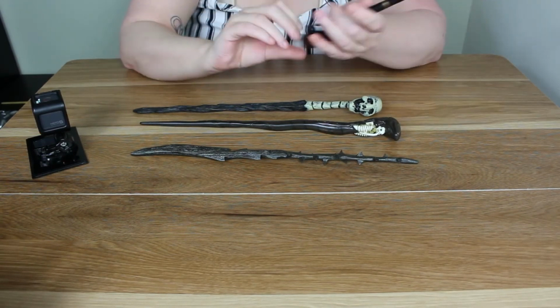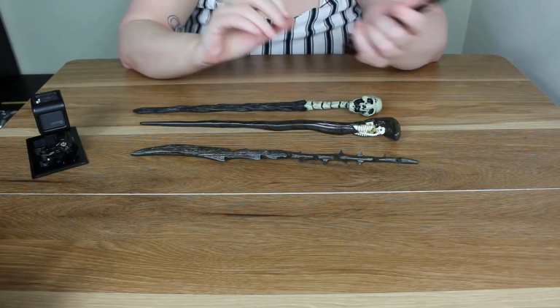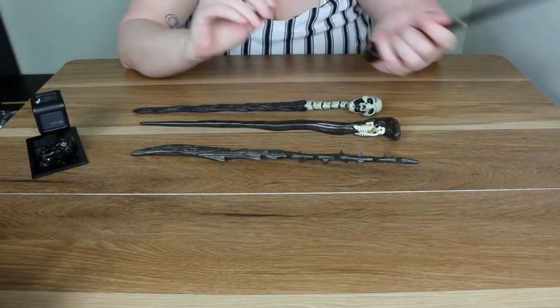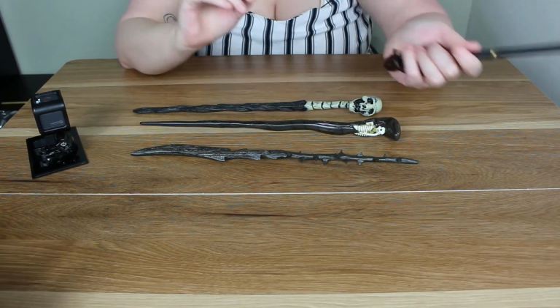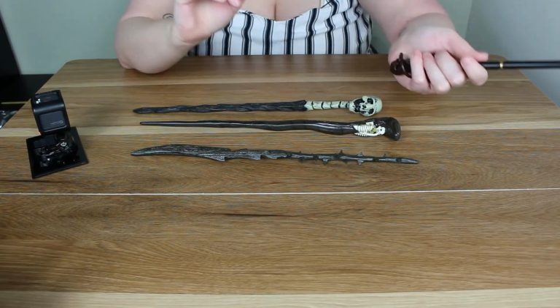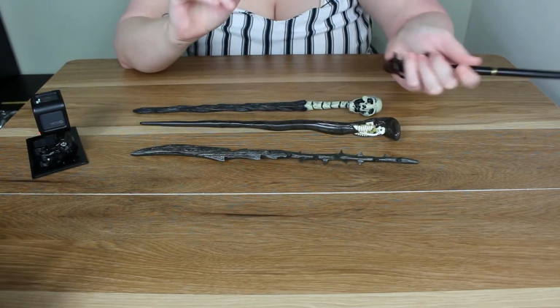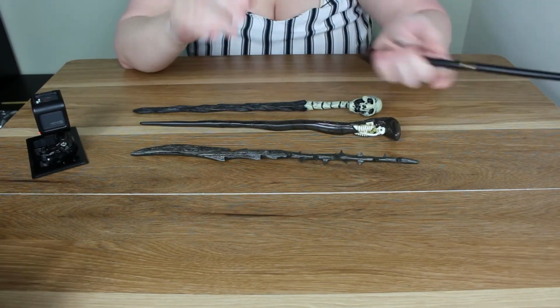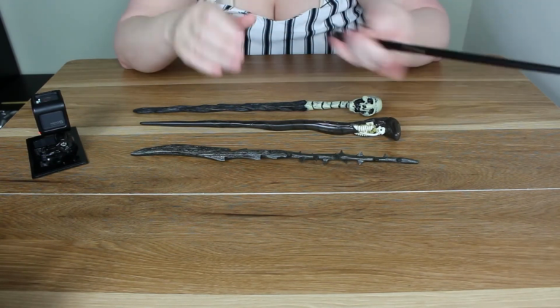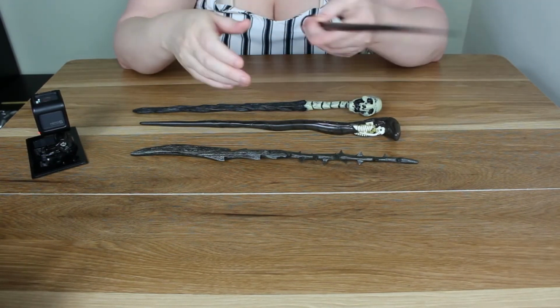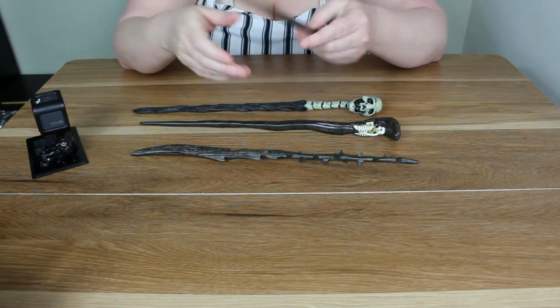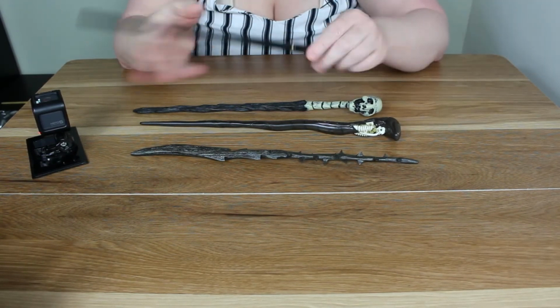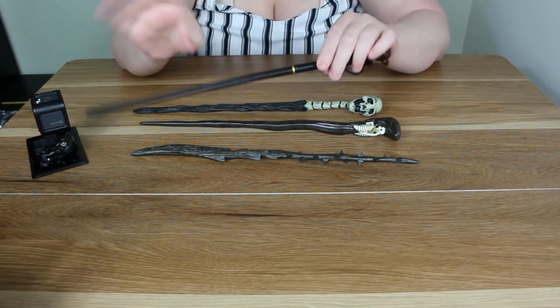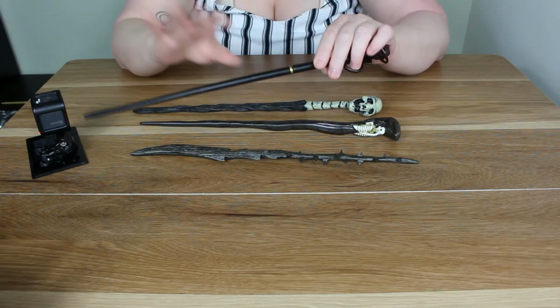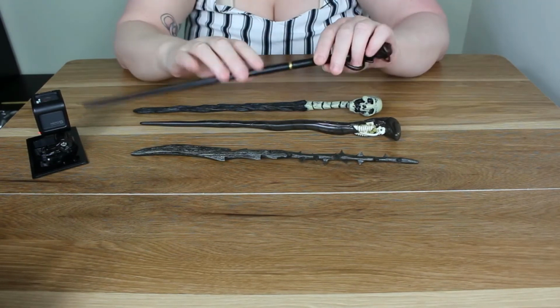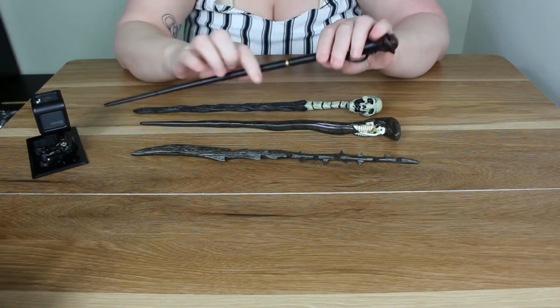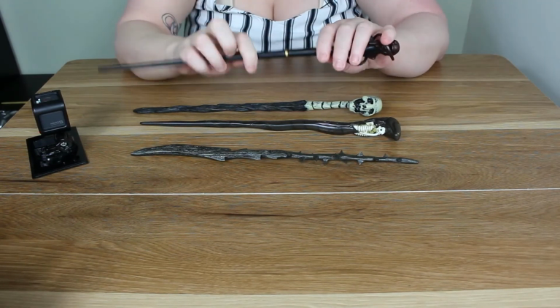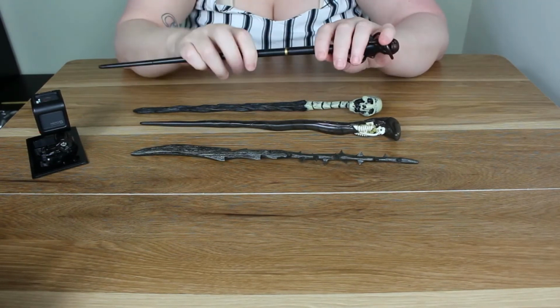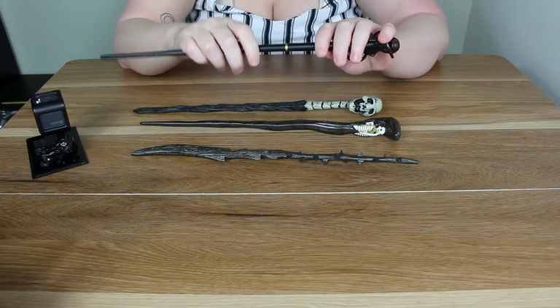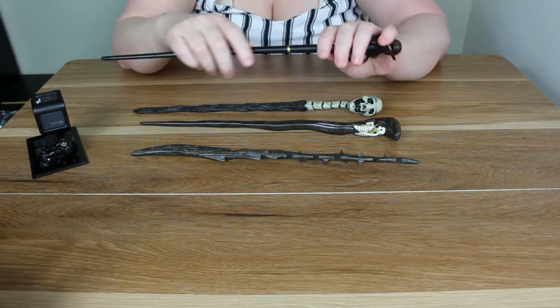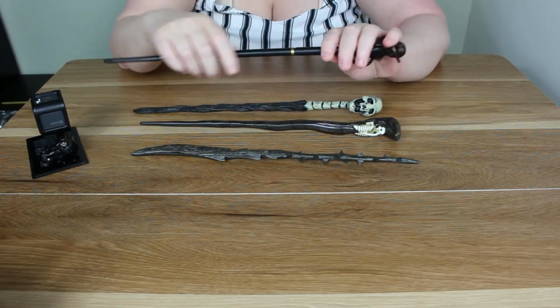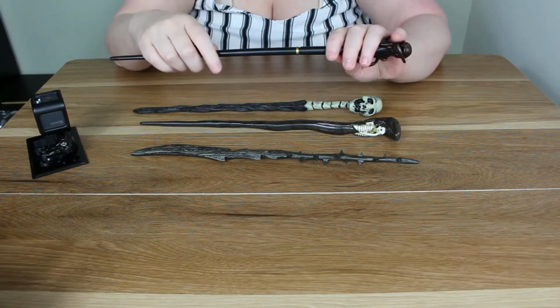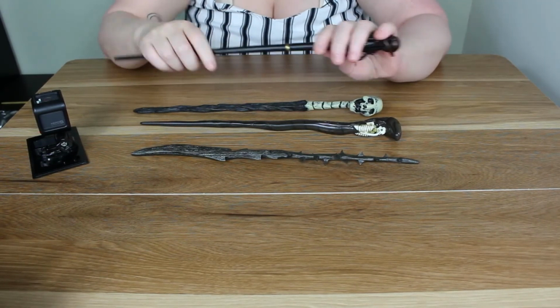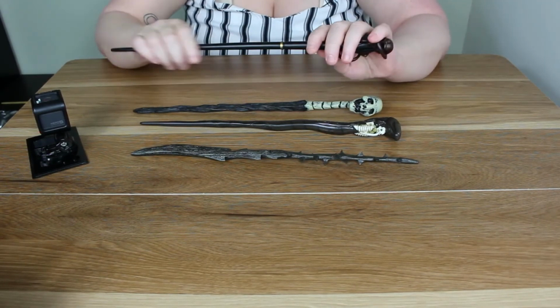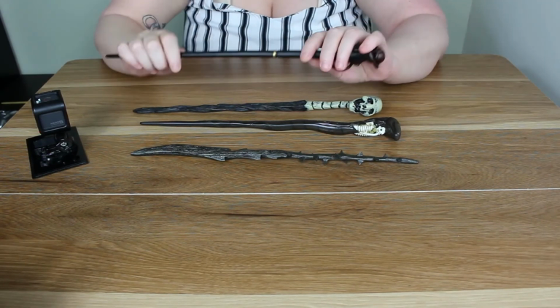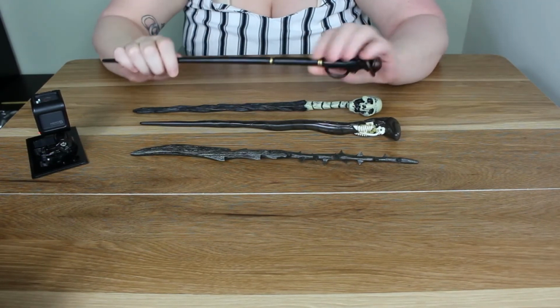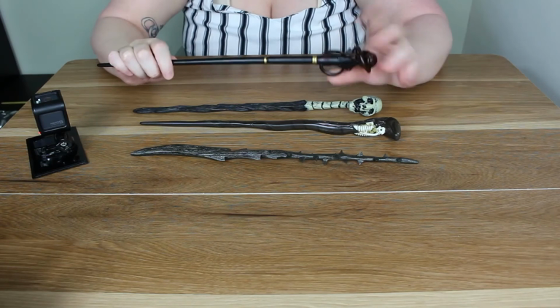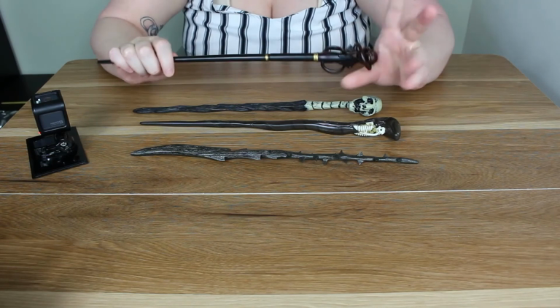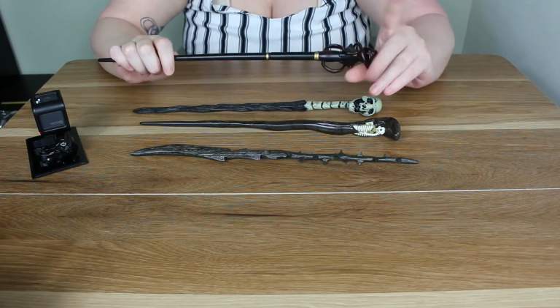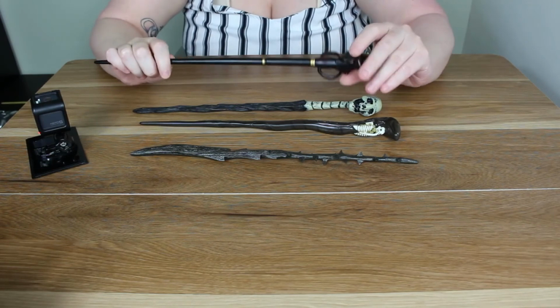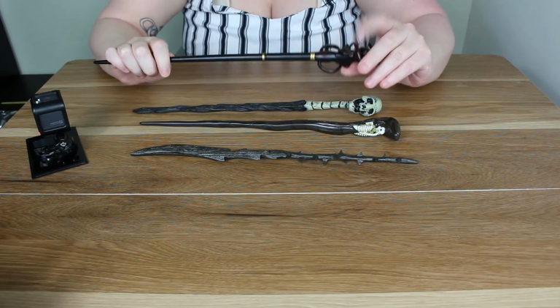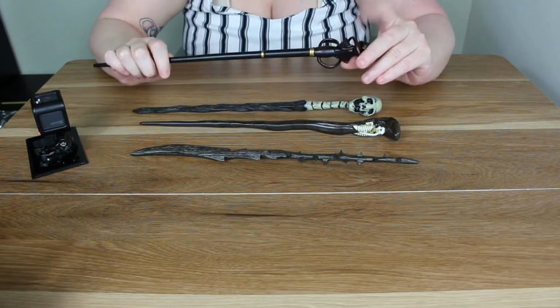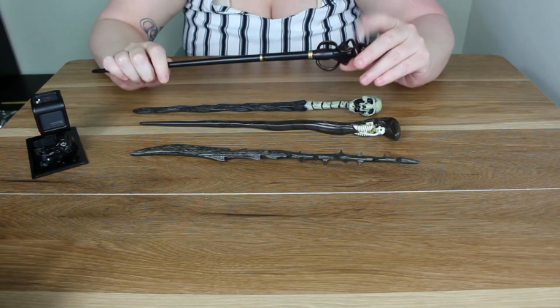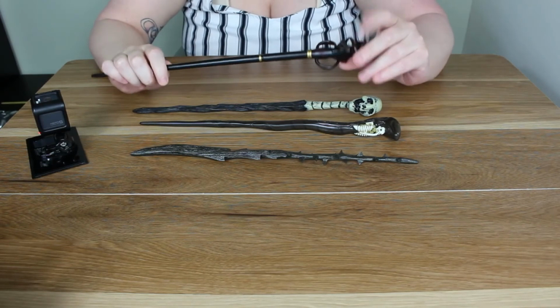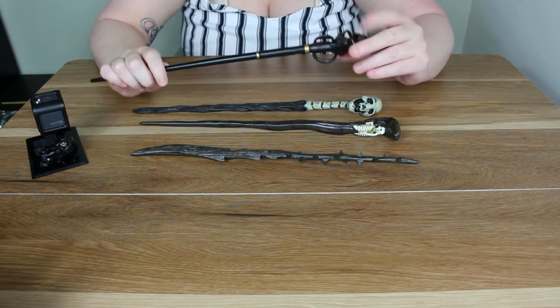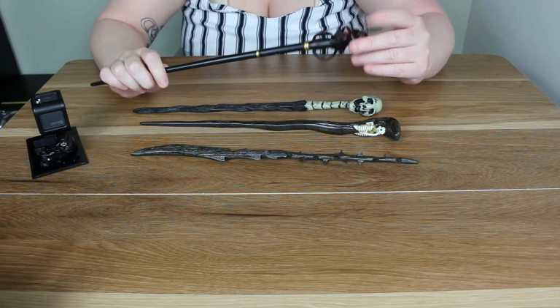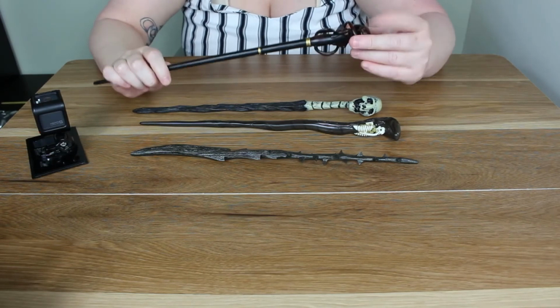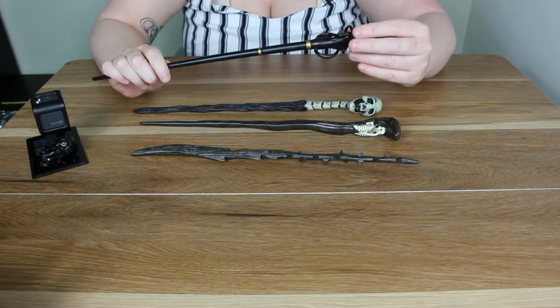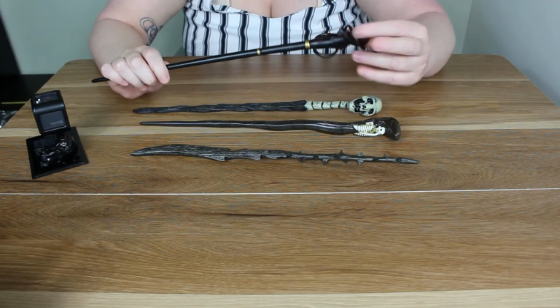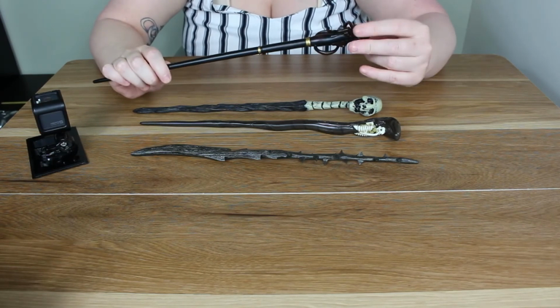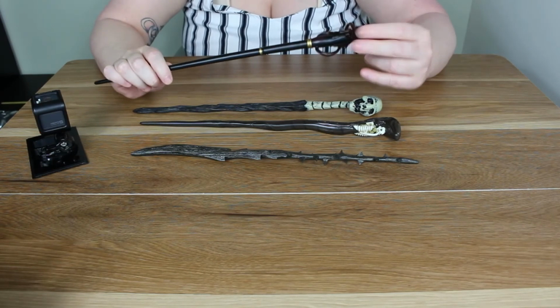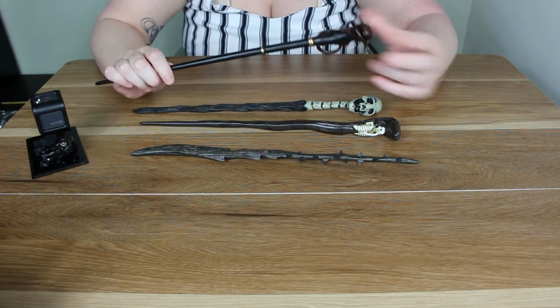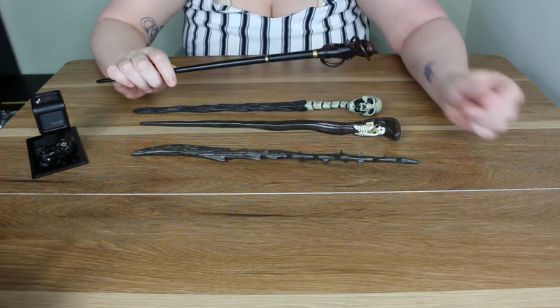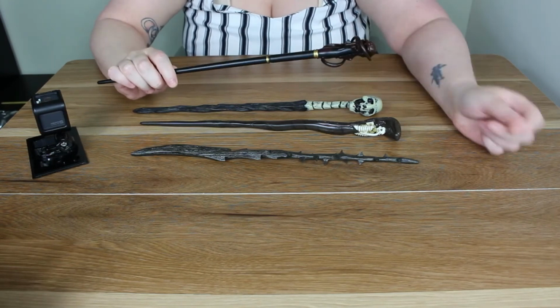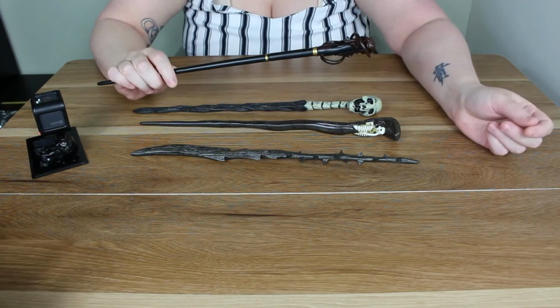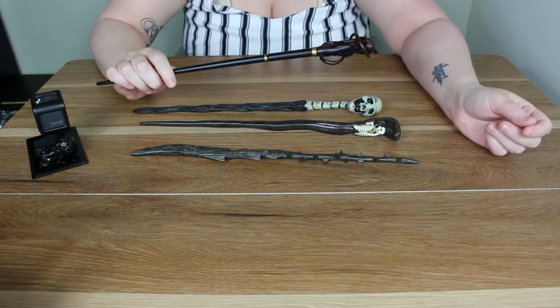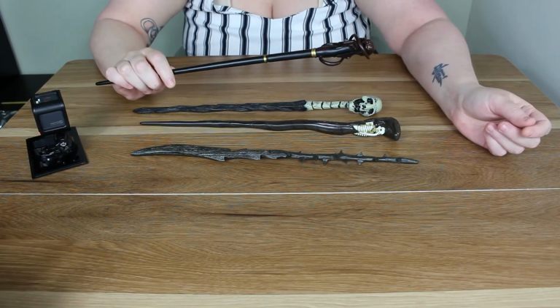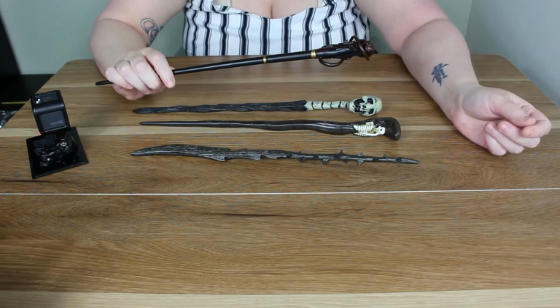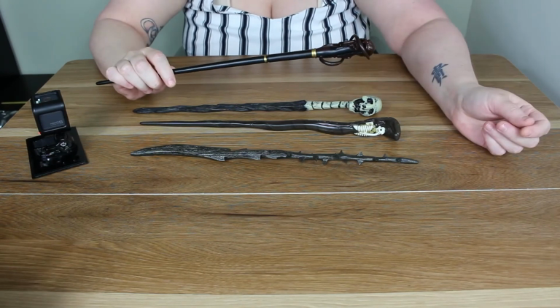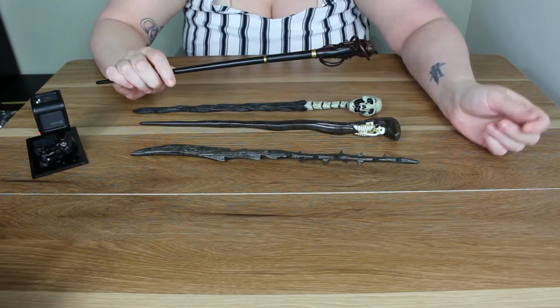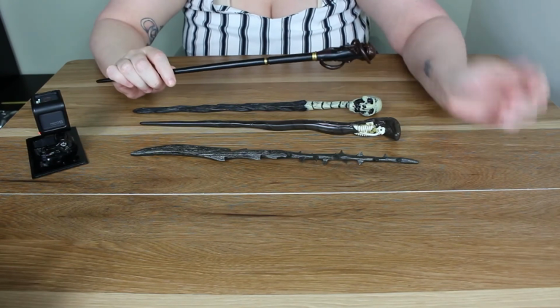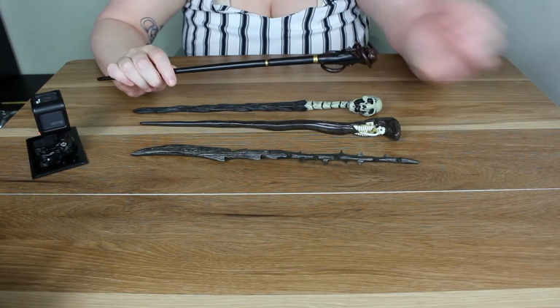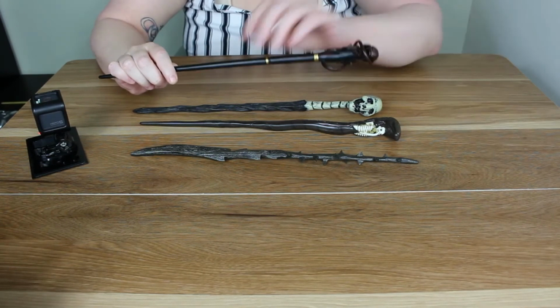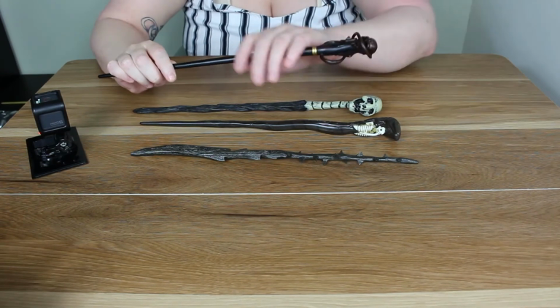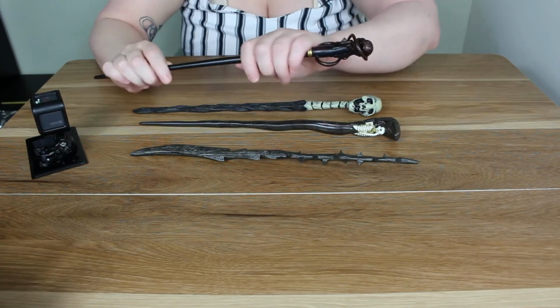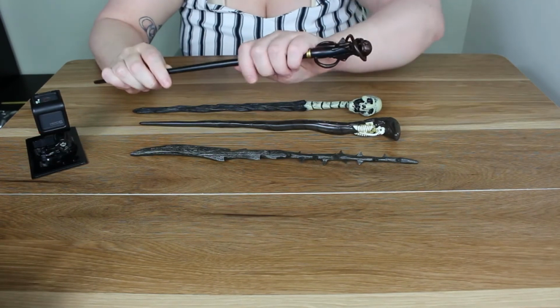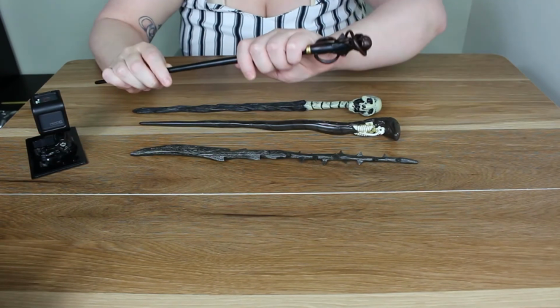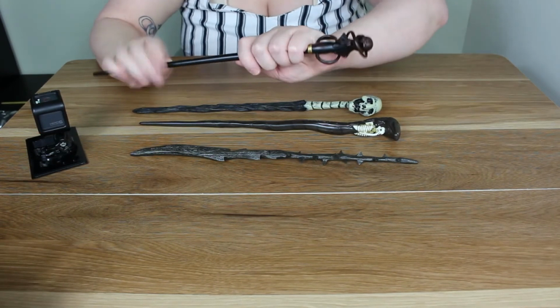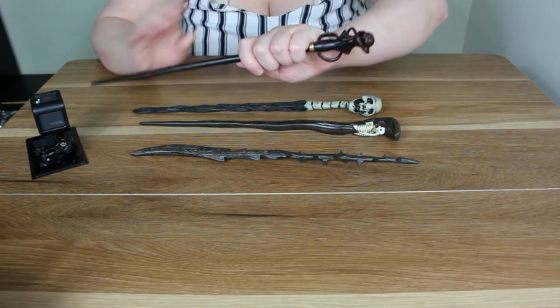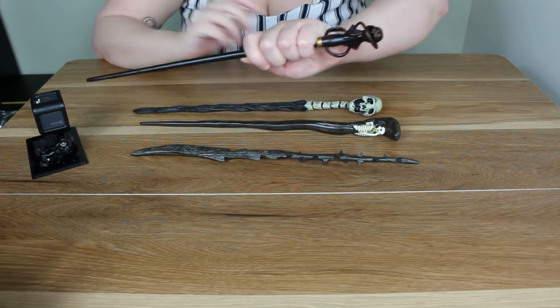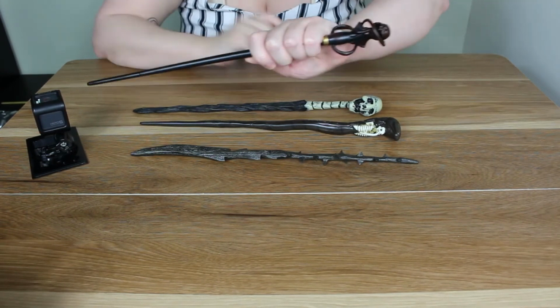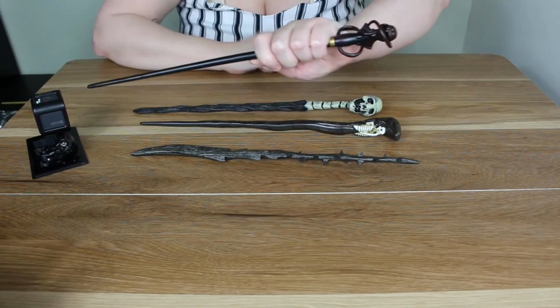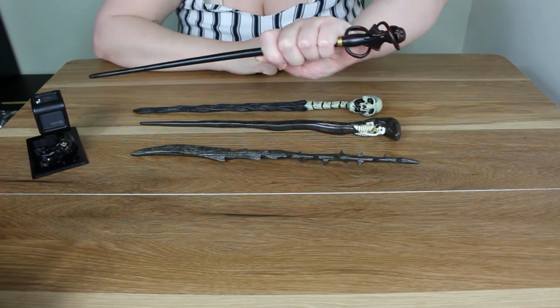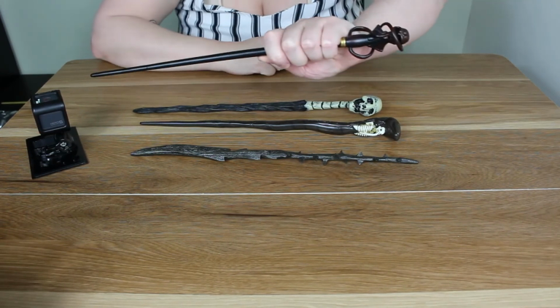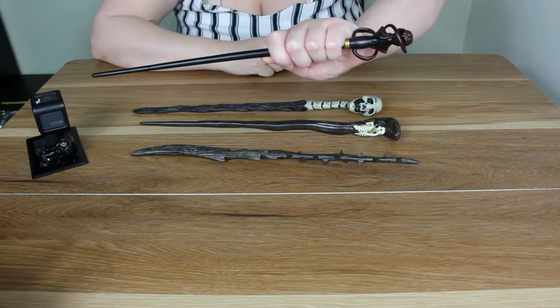It's kind of a bit confusing if you try and hold it, because this bit might get in the way, so you have to hold it down here.